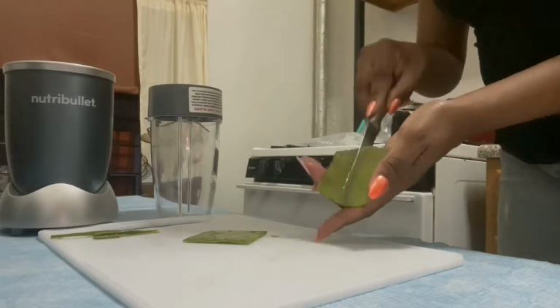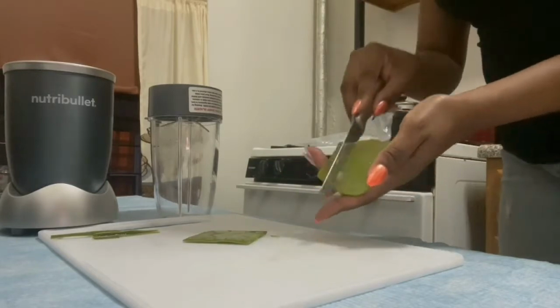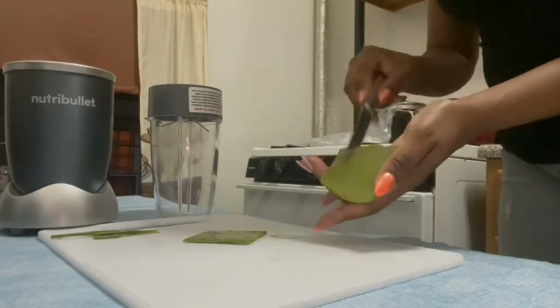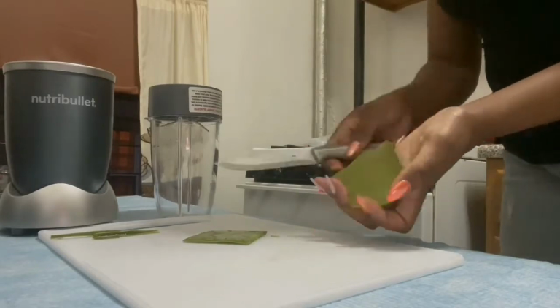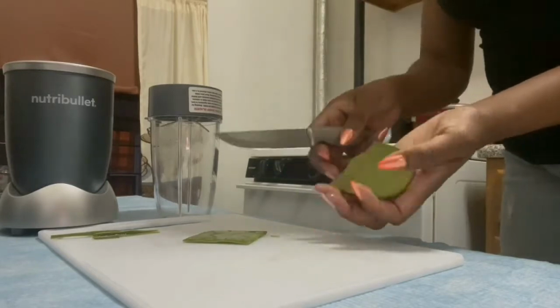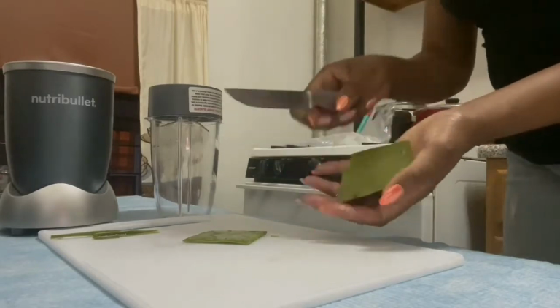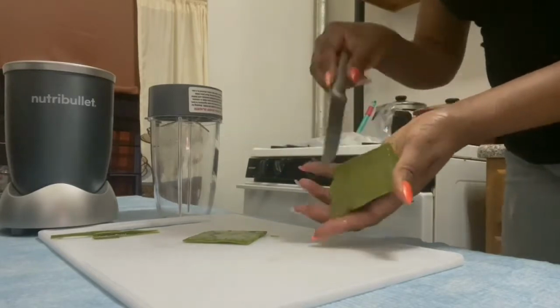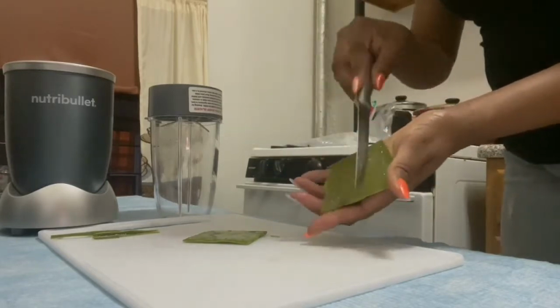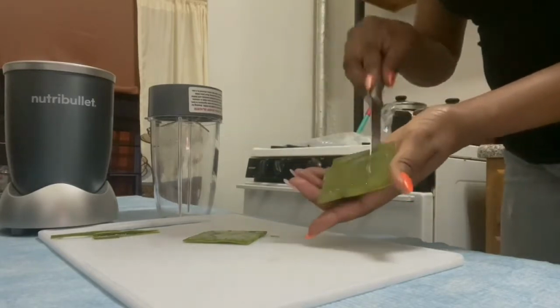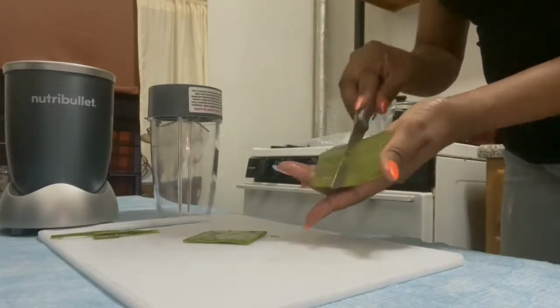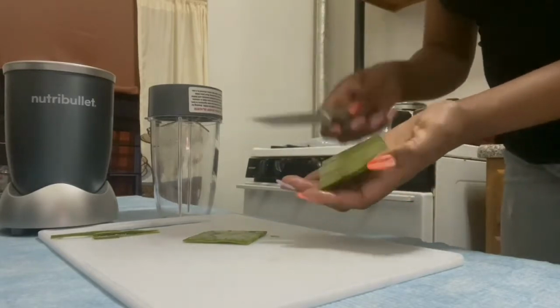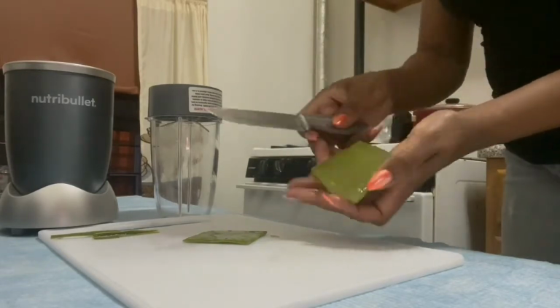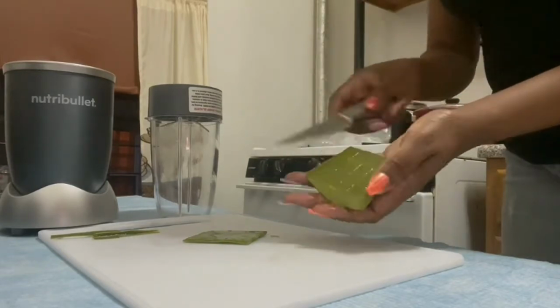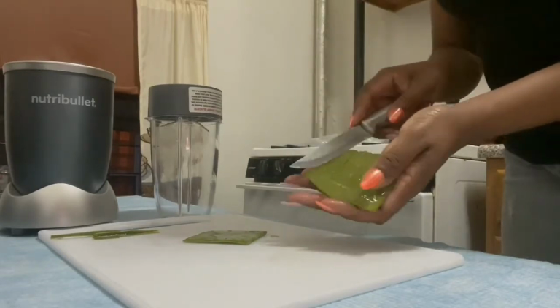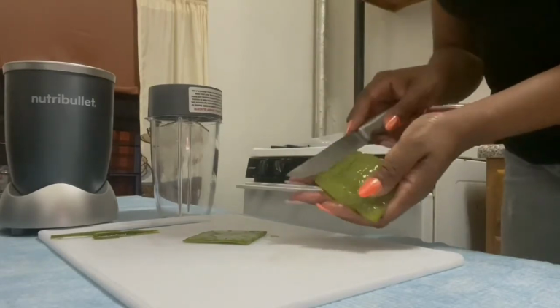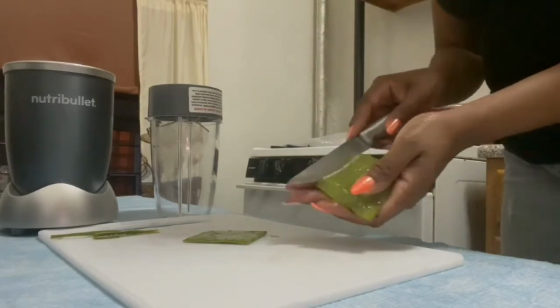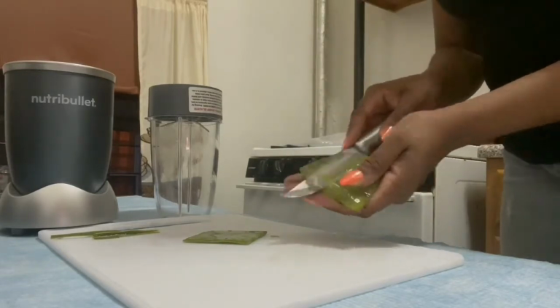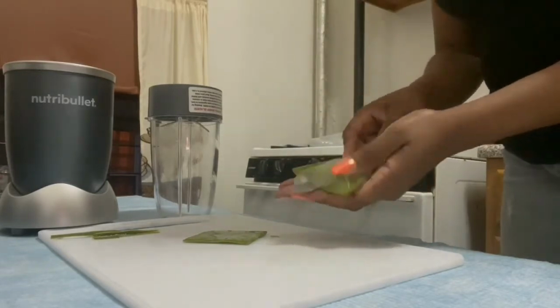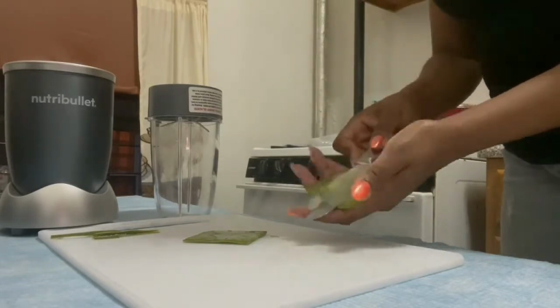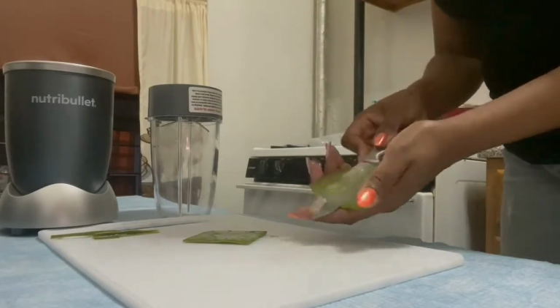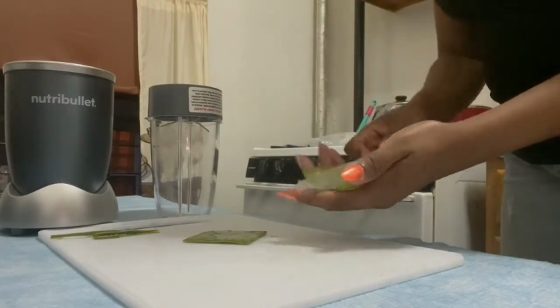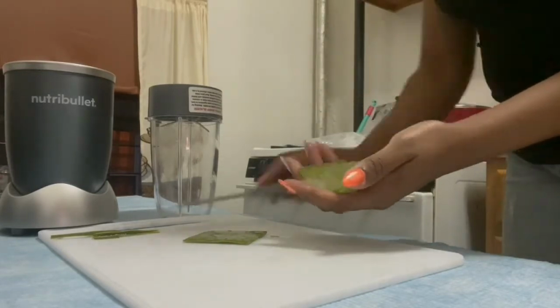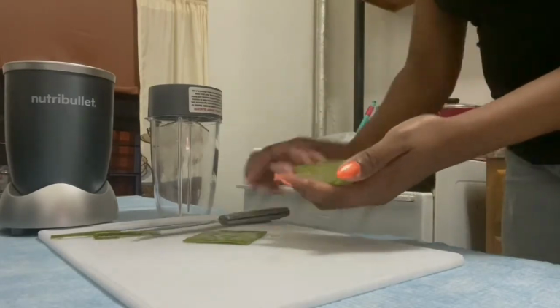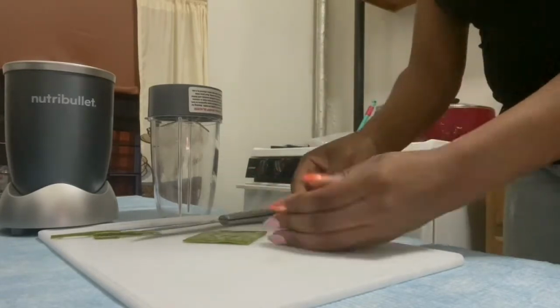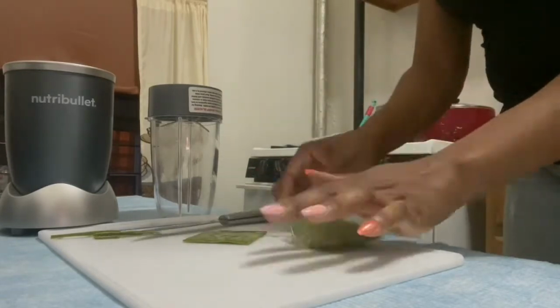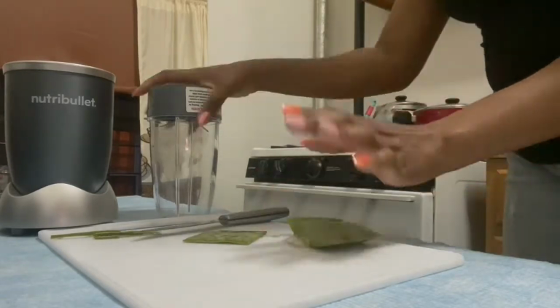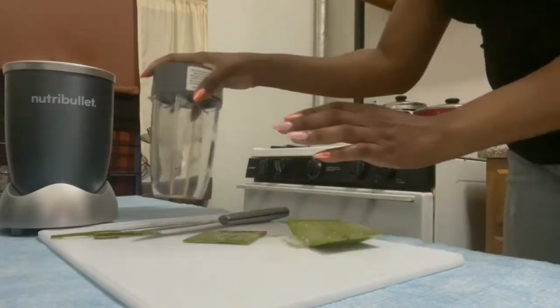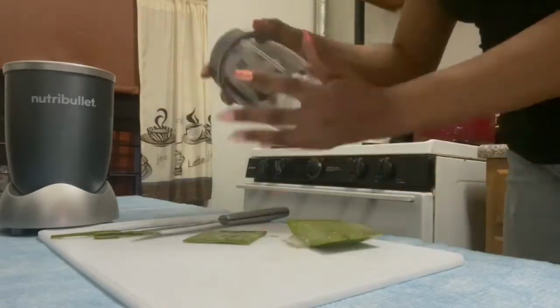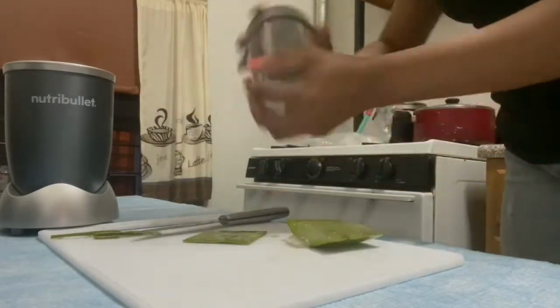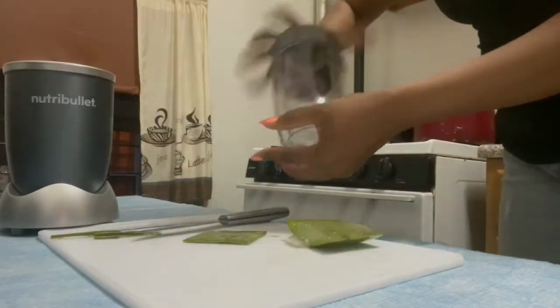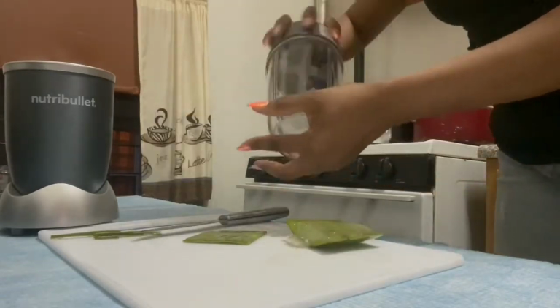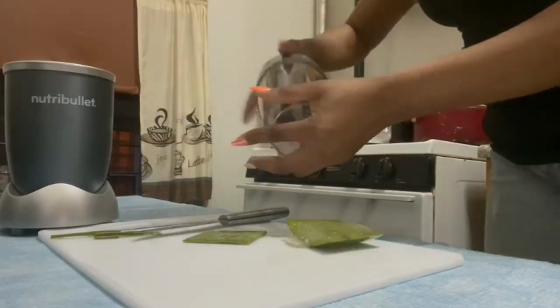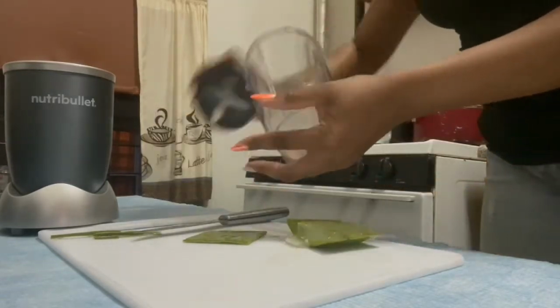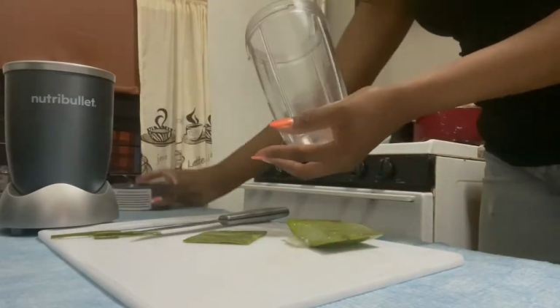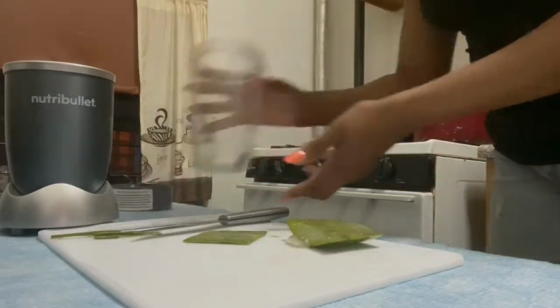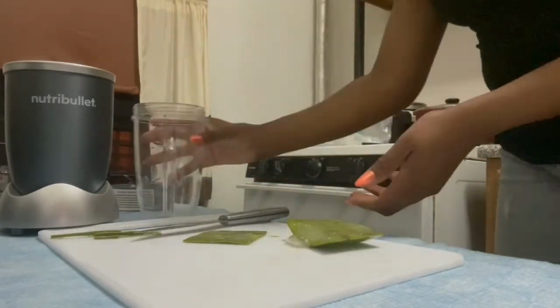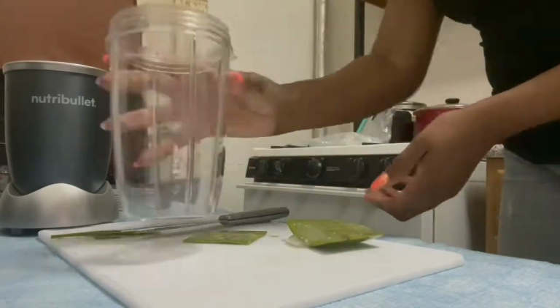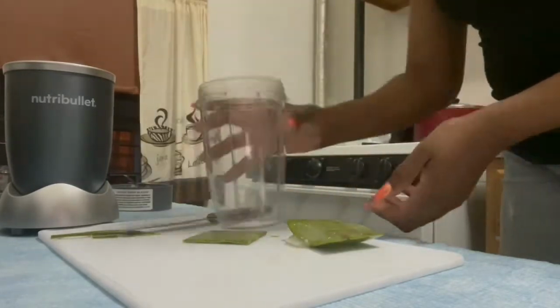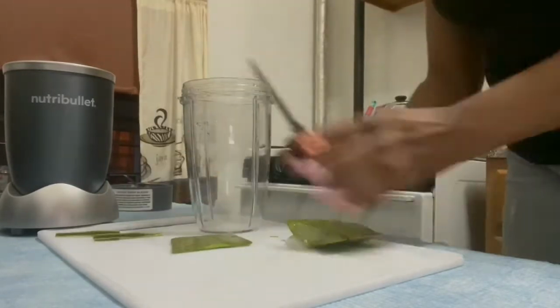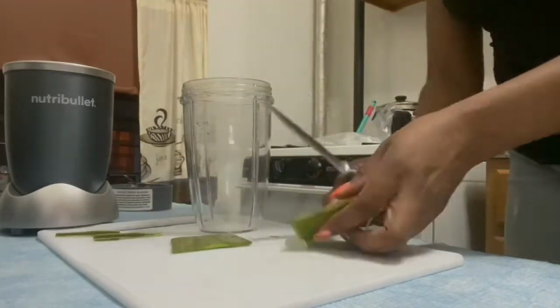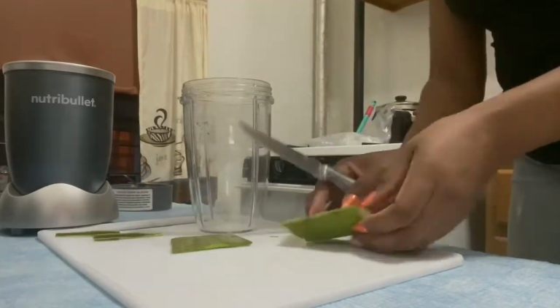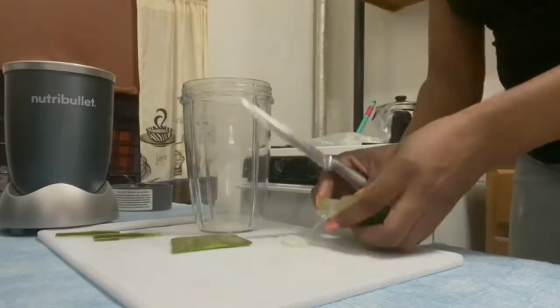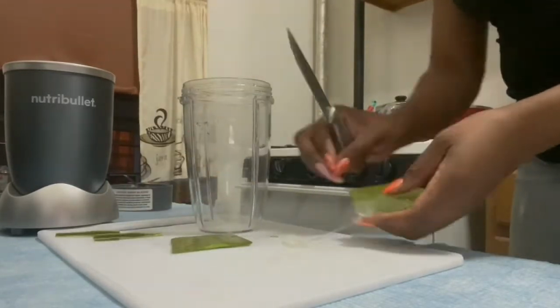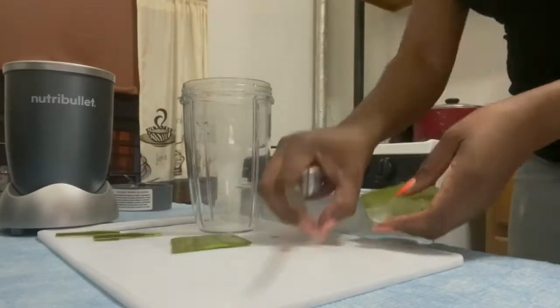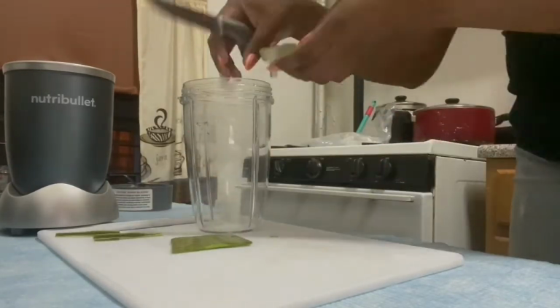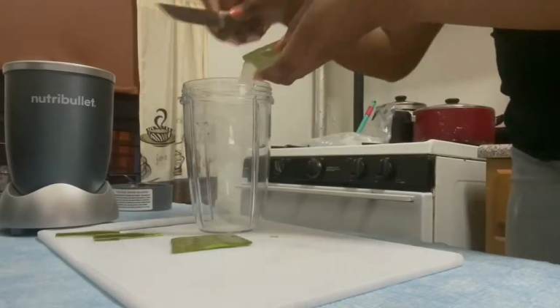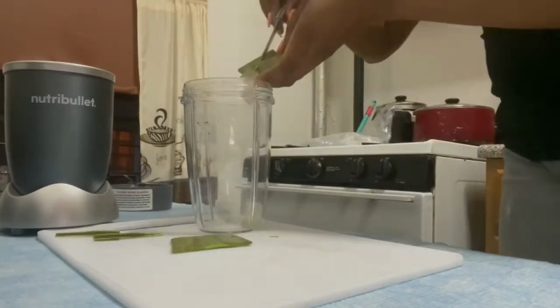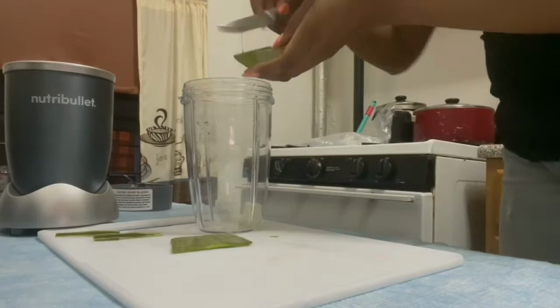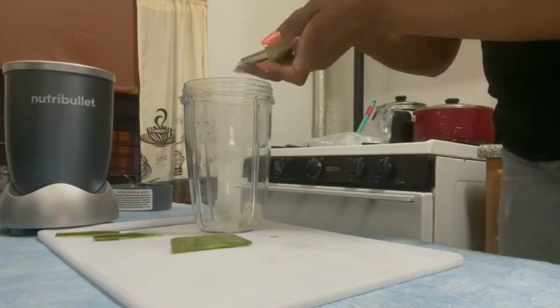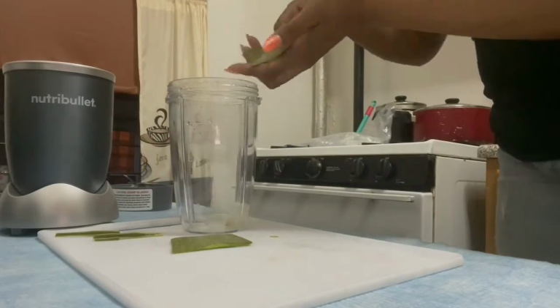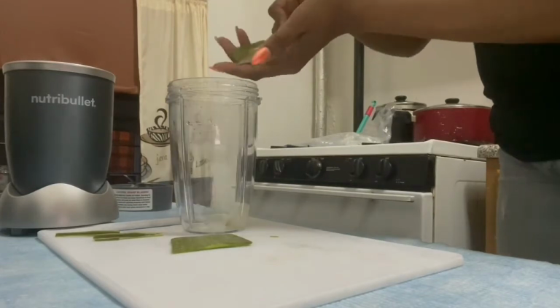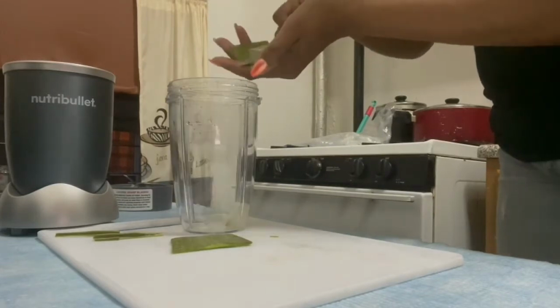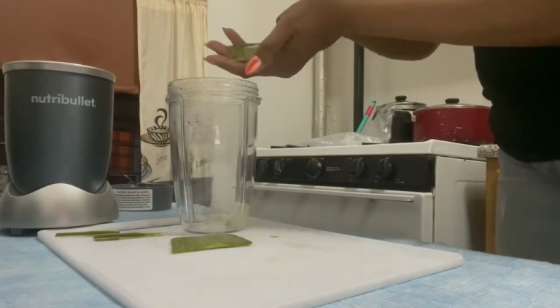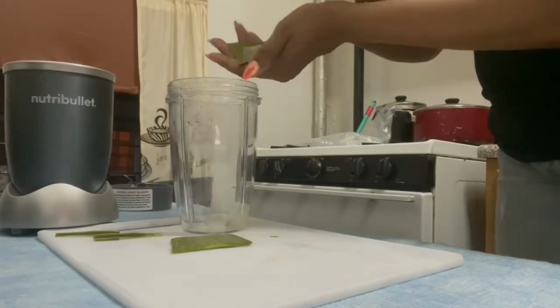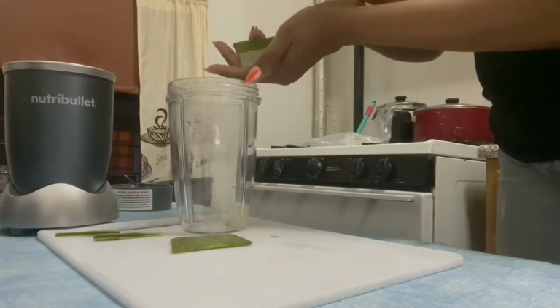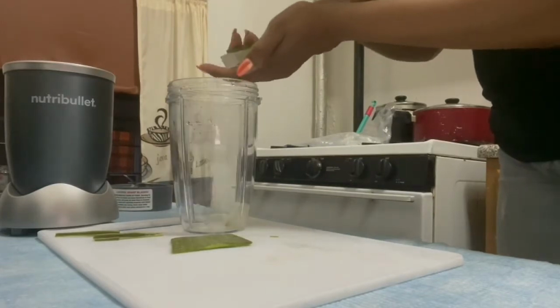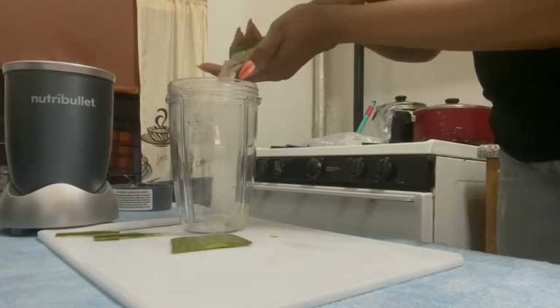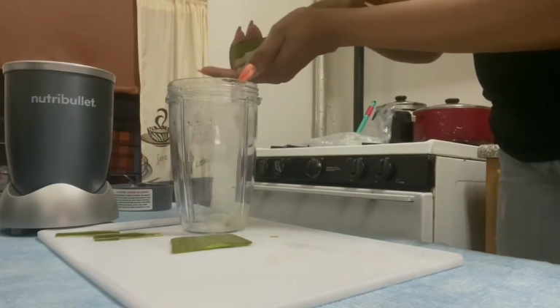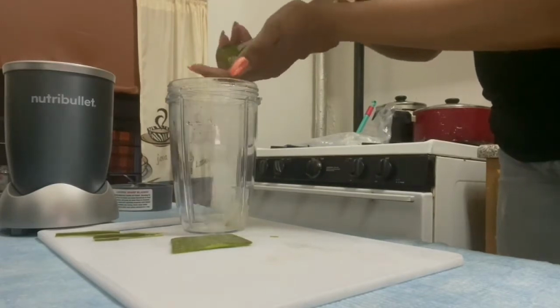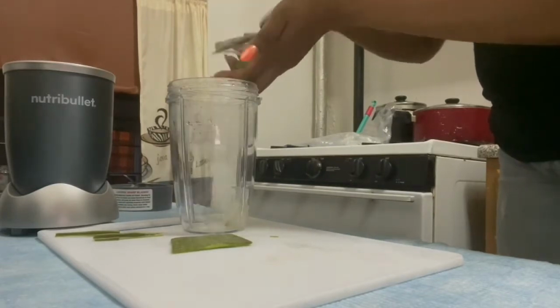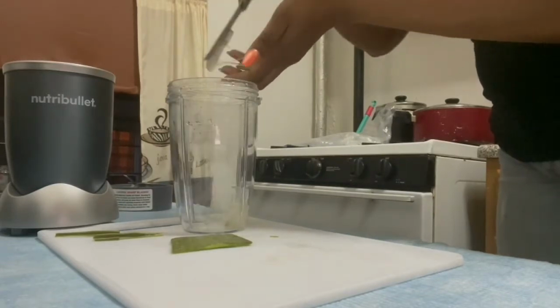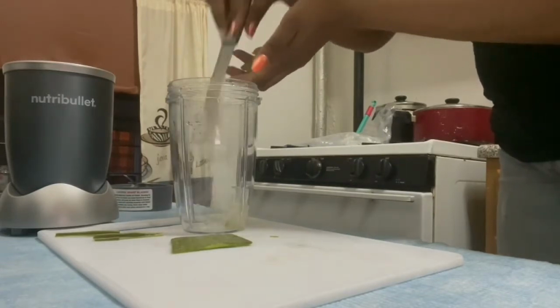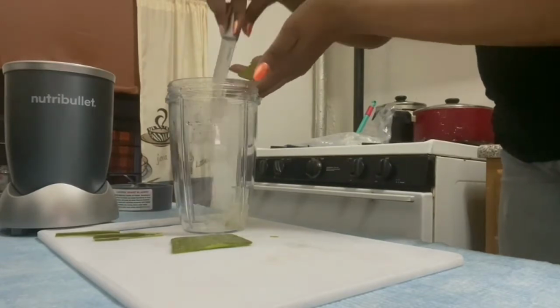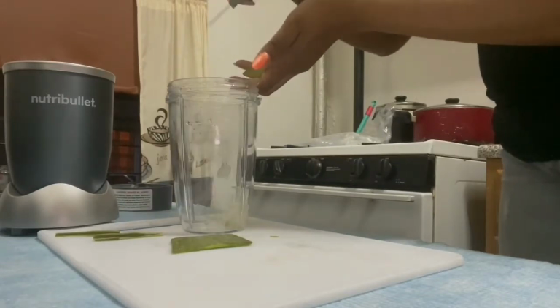If you're not comfortable using a knife, you can always use a spoon to get the gel out of the leaf.